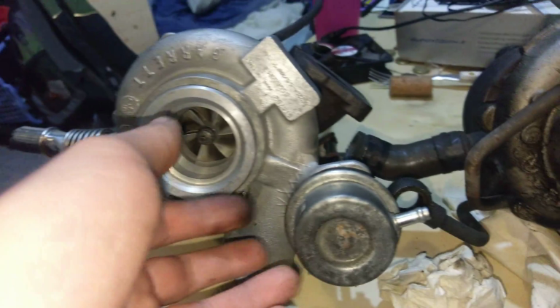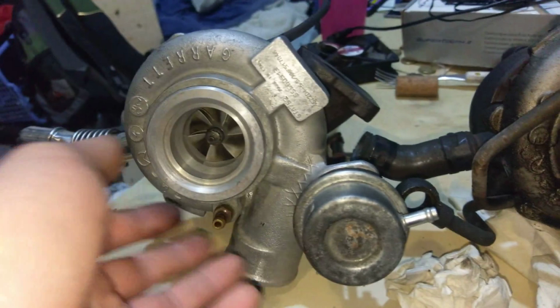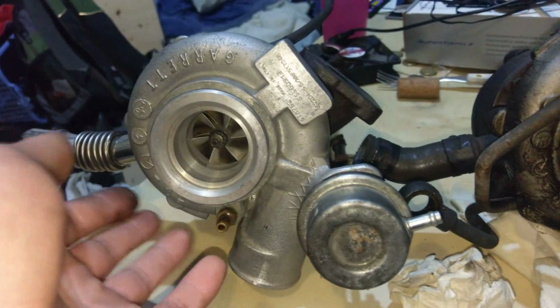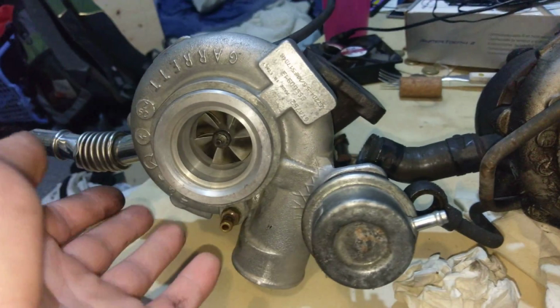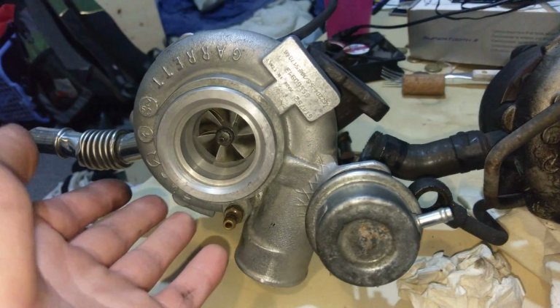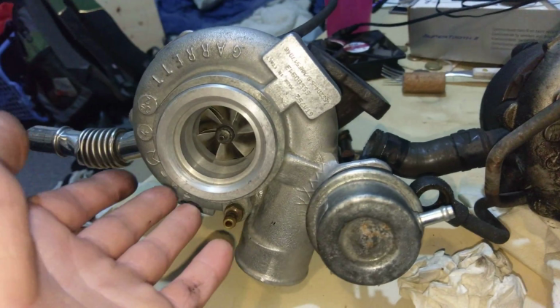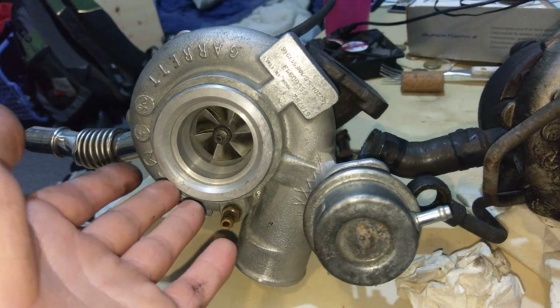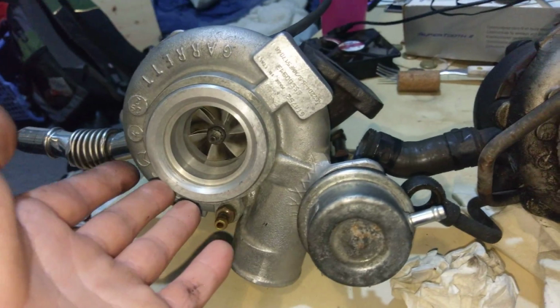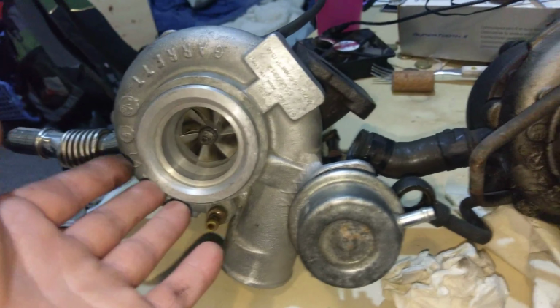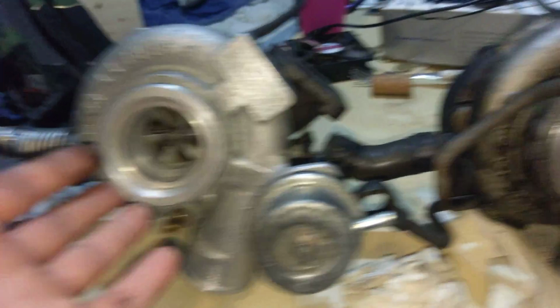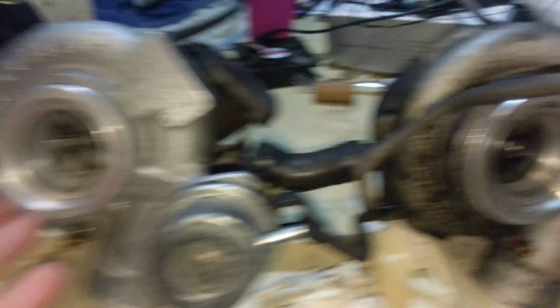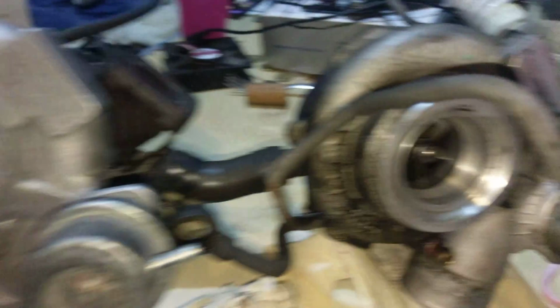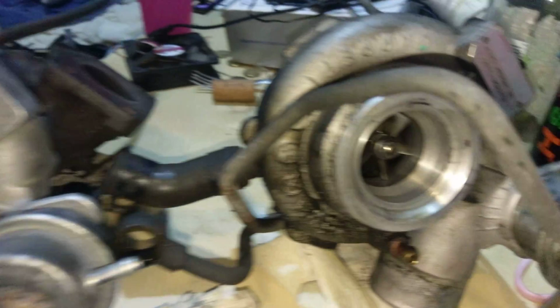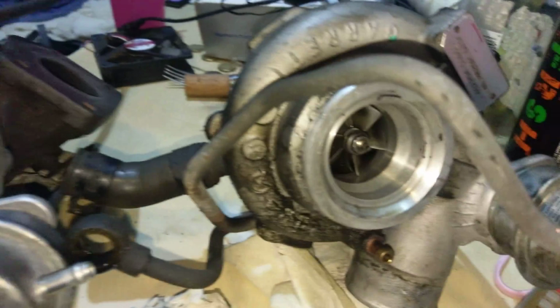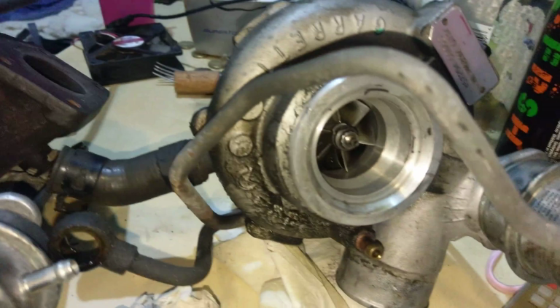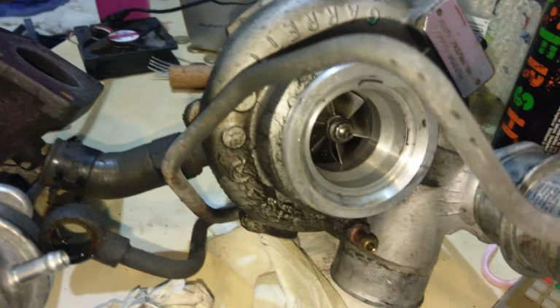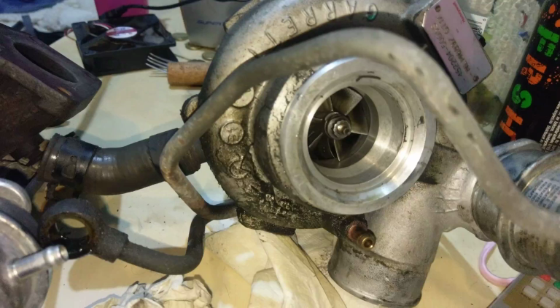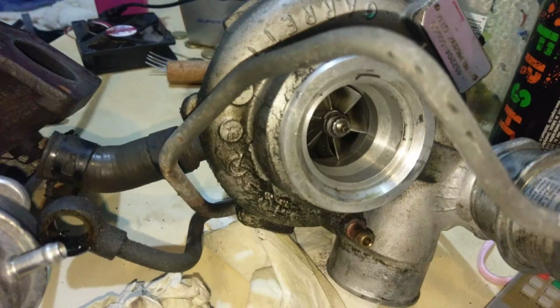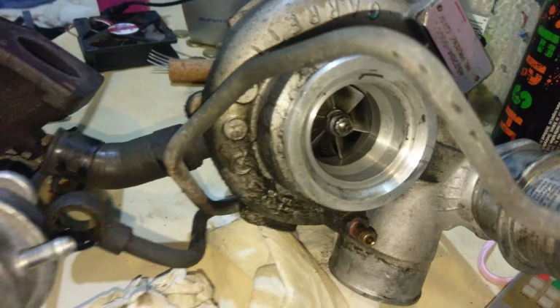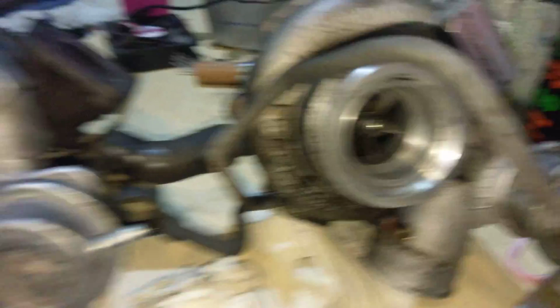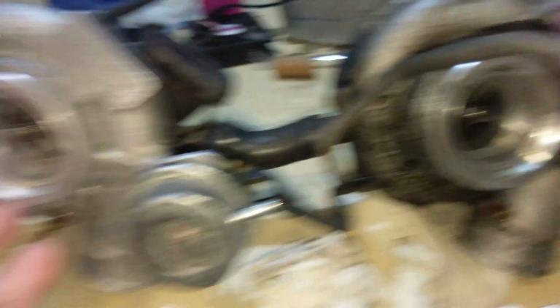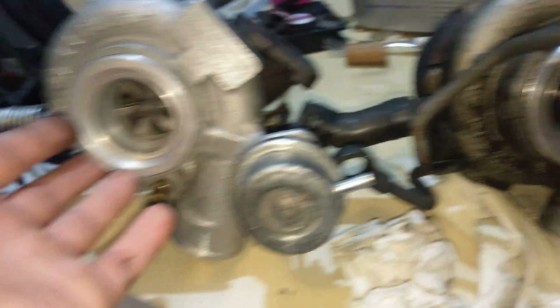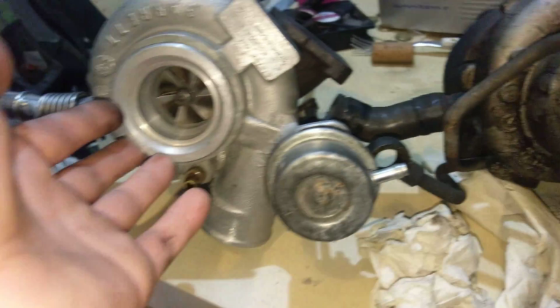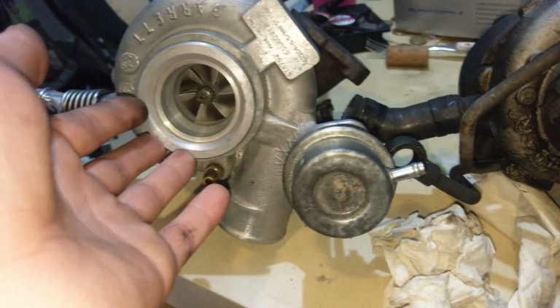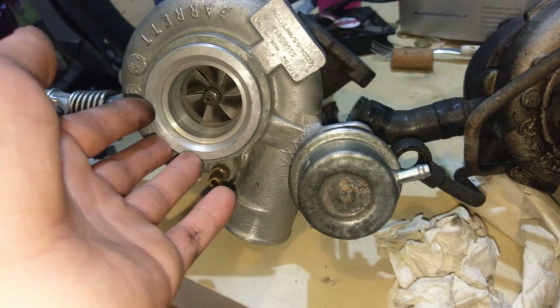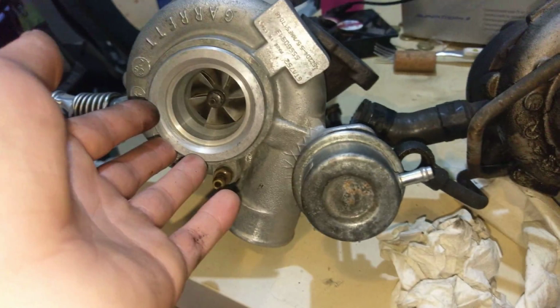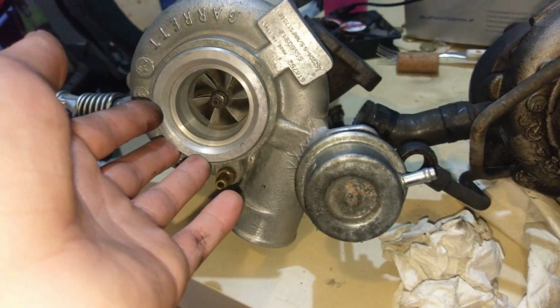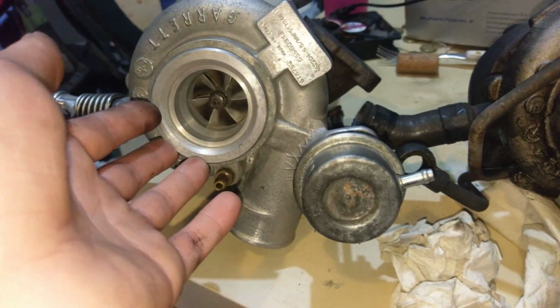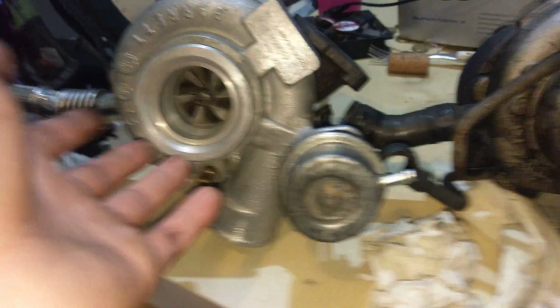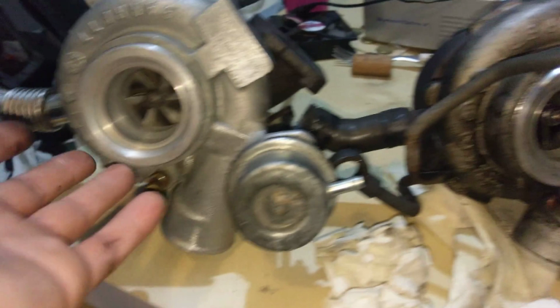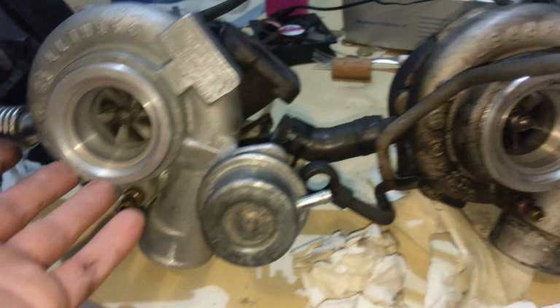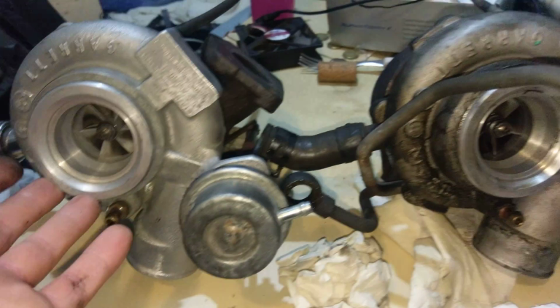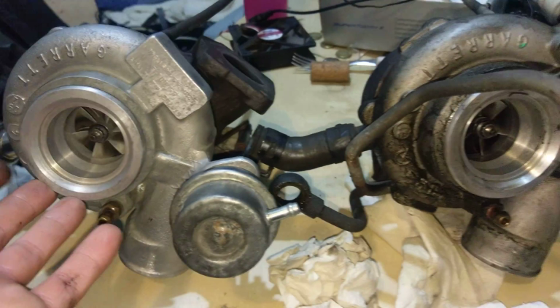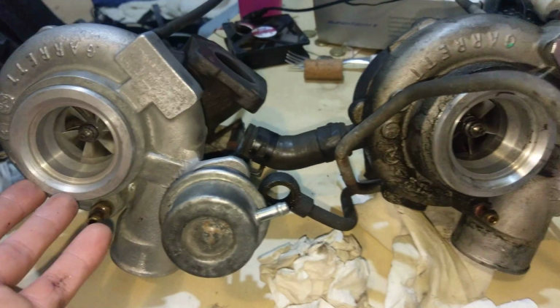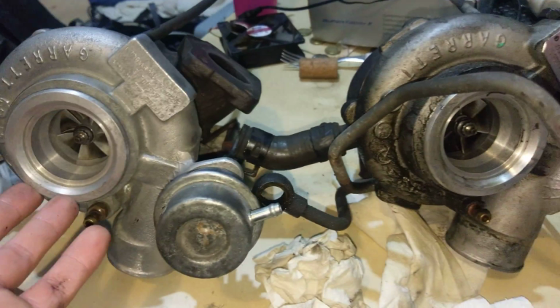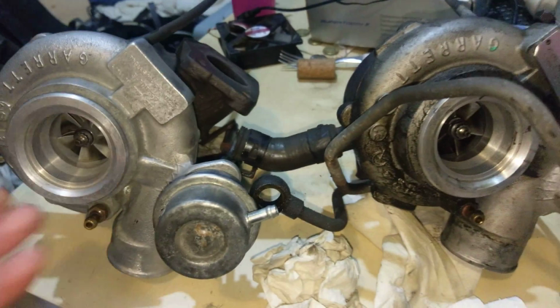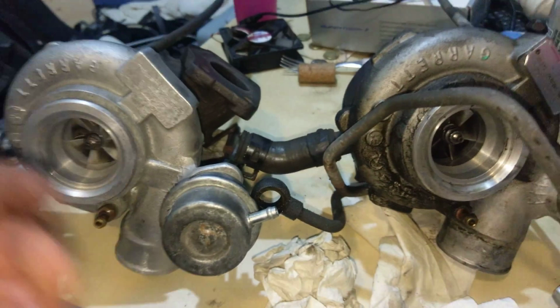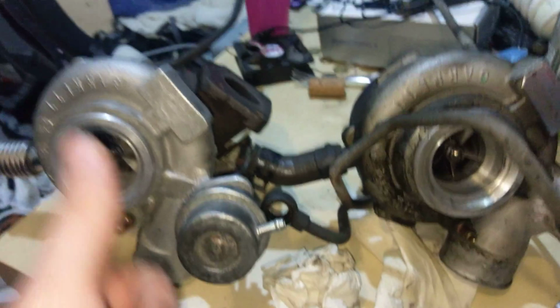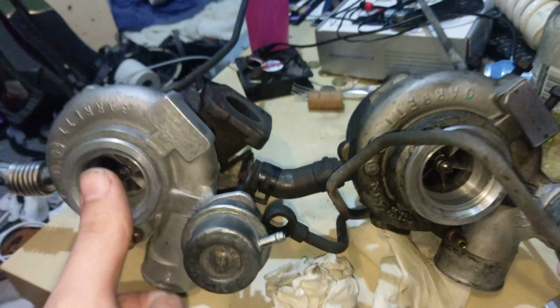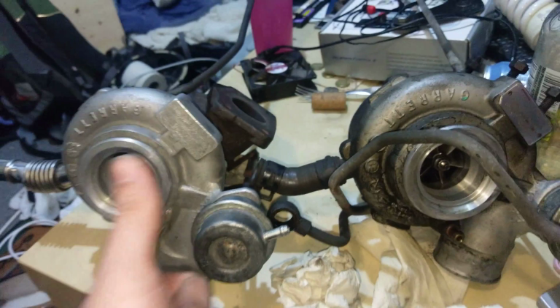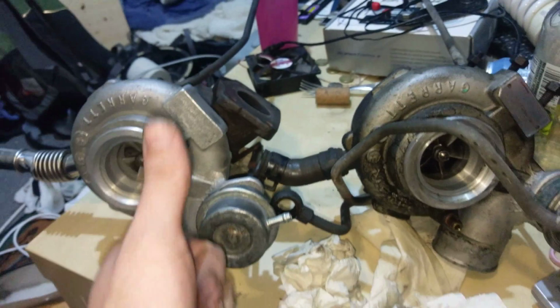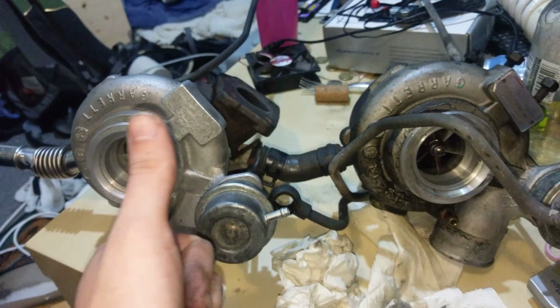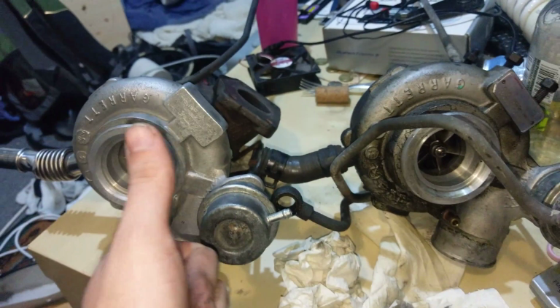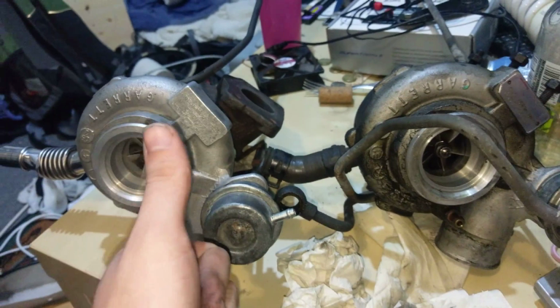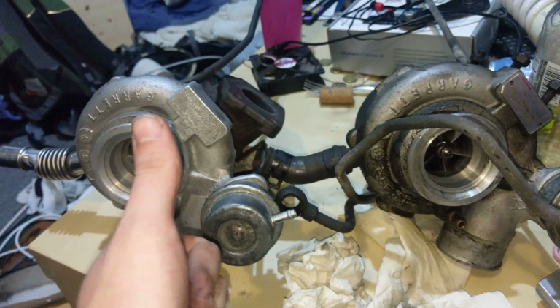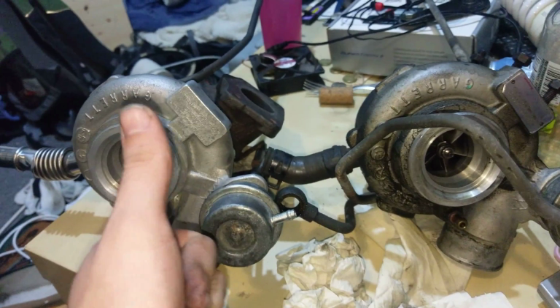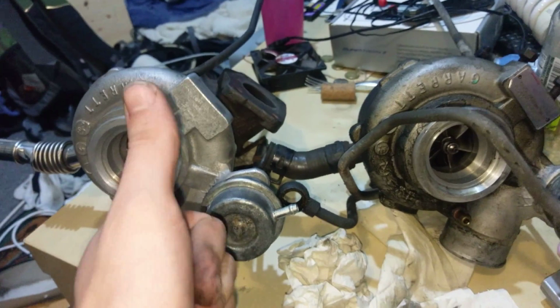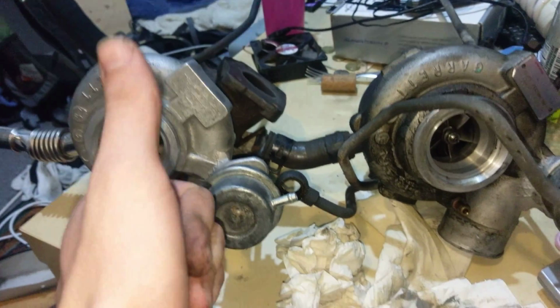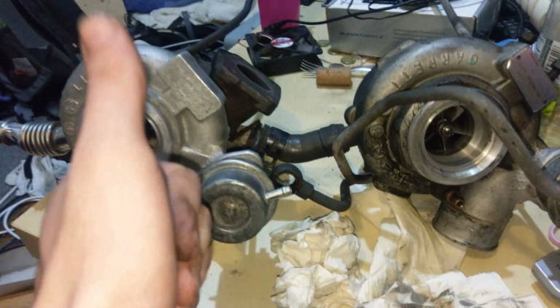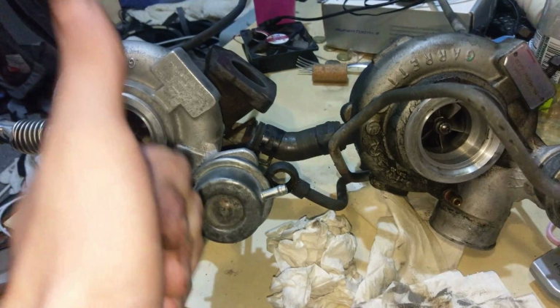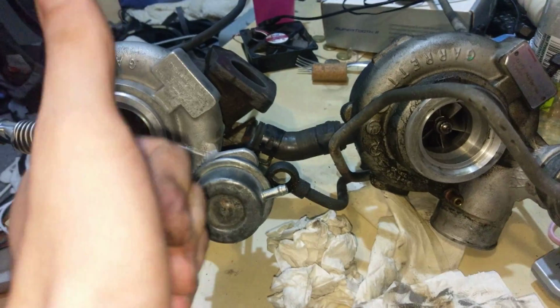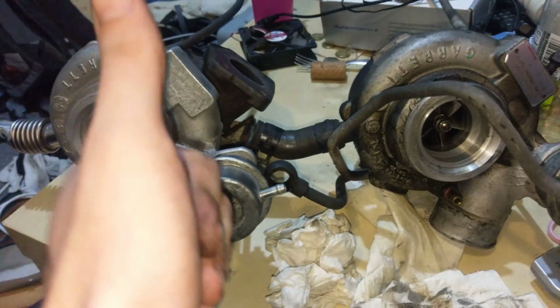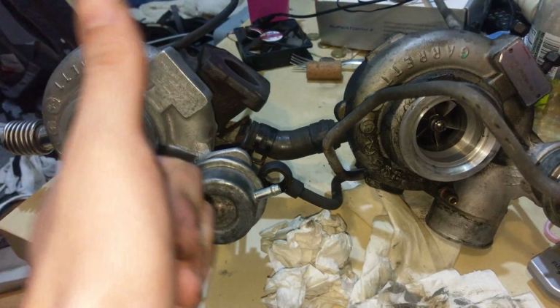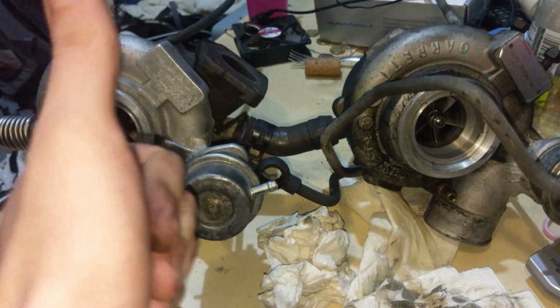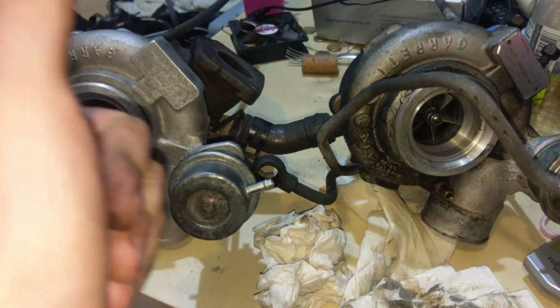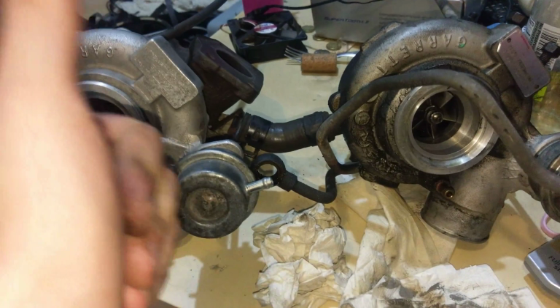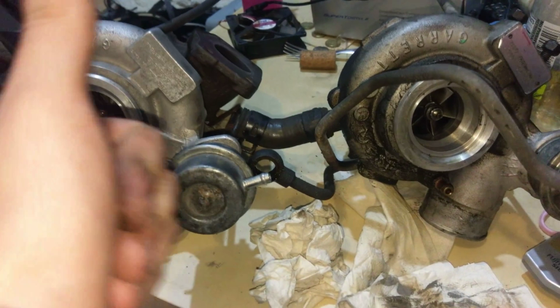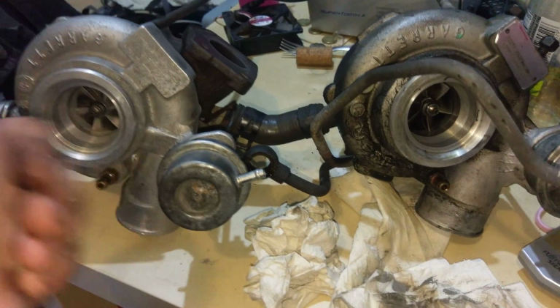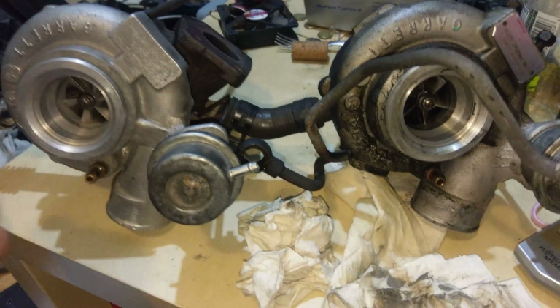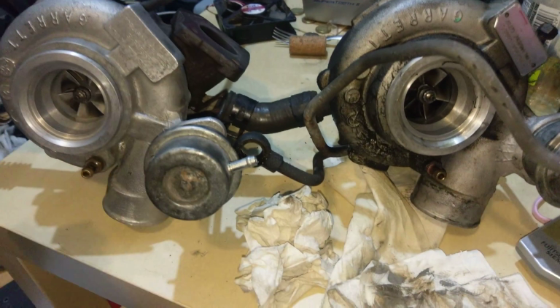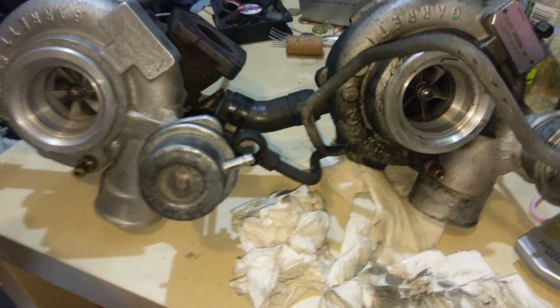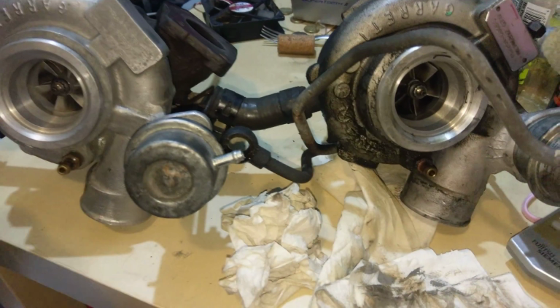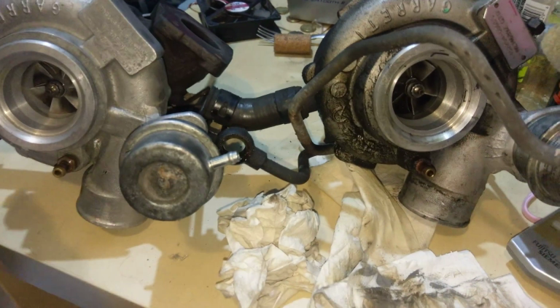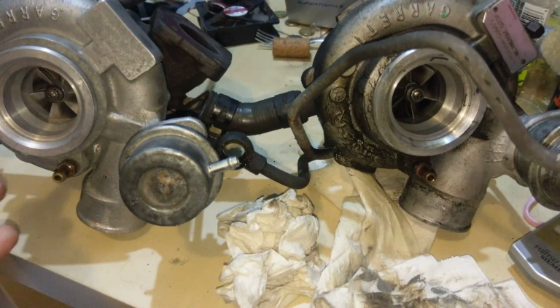That's two turbochargers — this one broken, this one still working. Change your oil guys, change that goddamn oil.